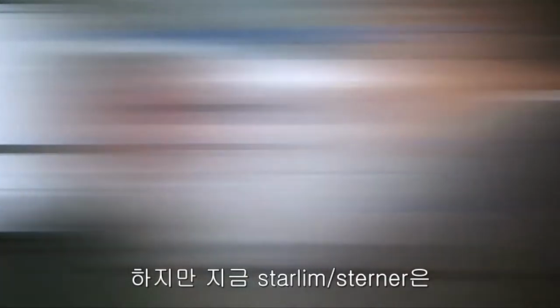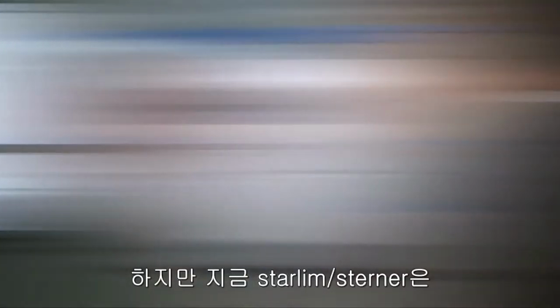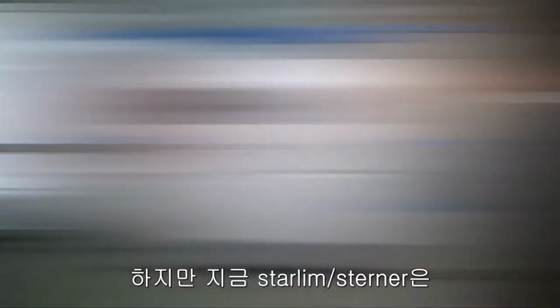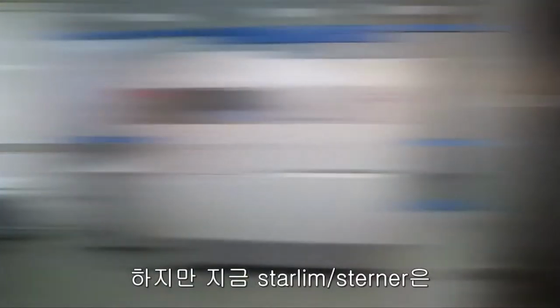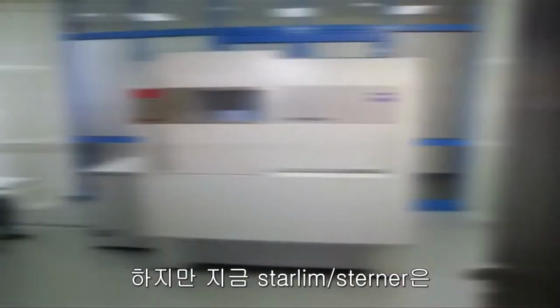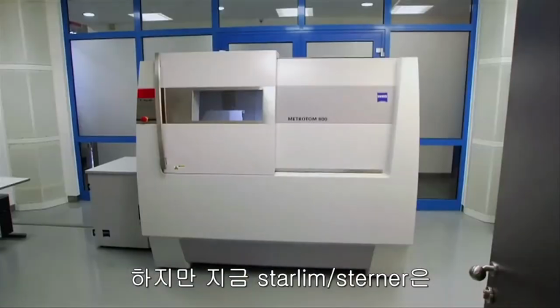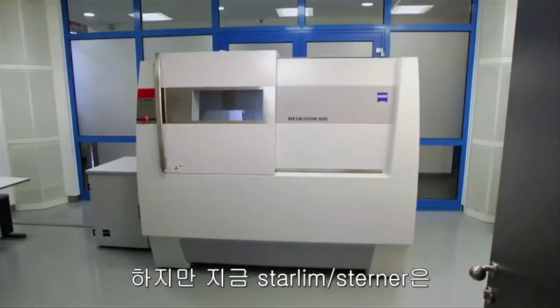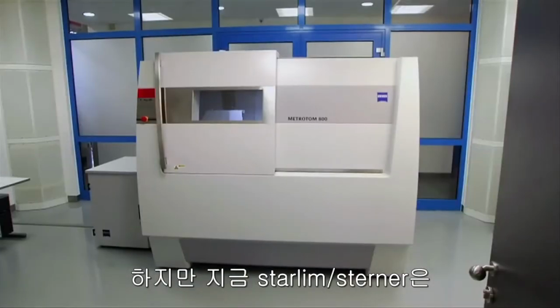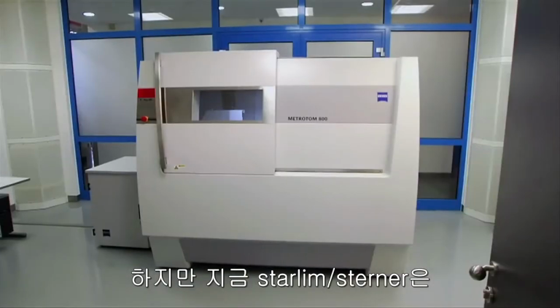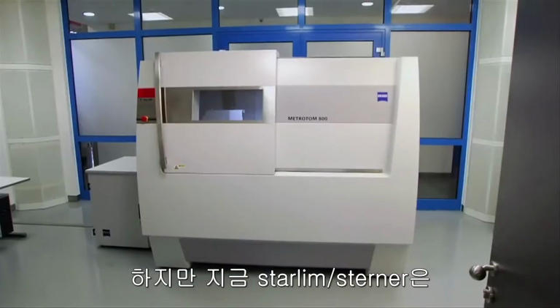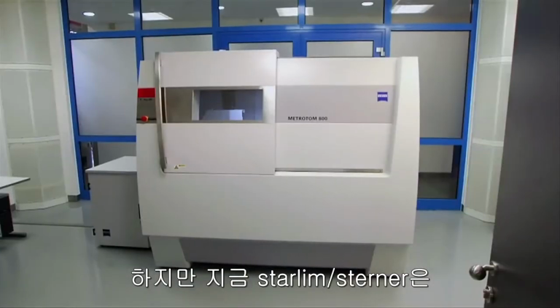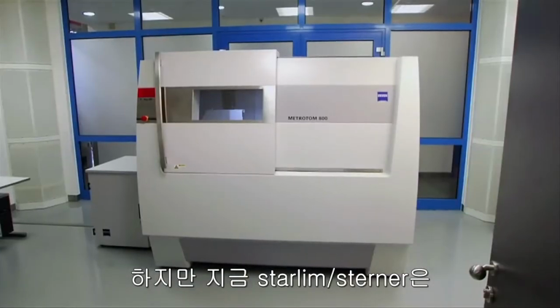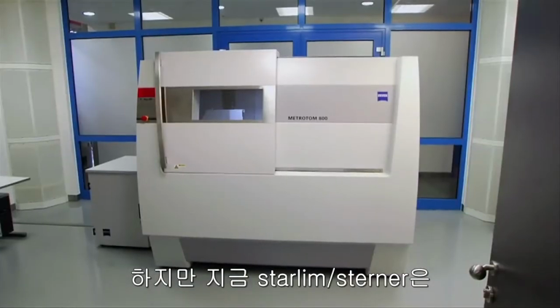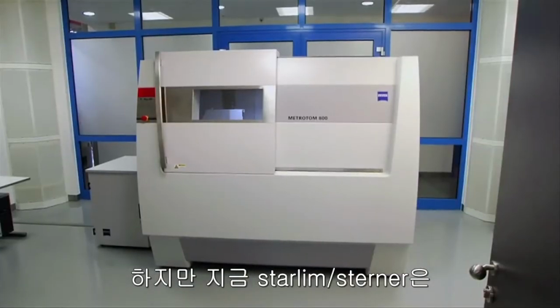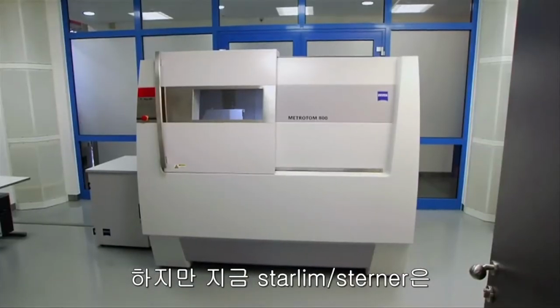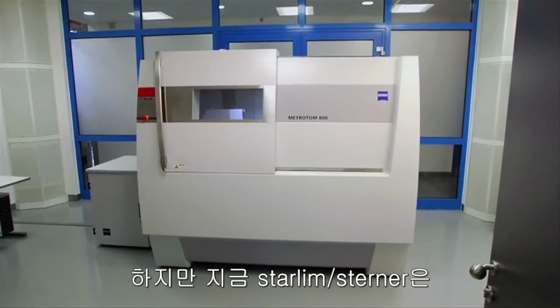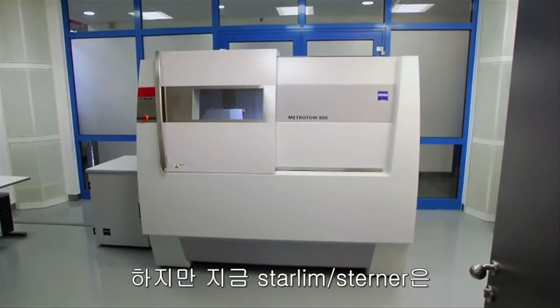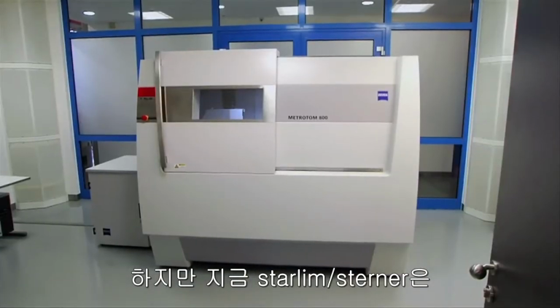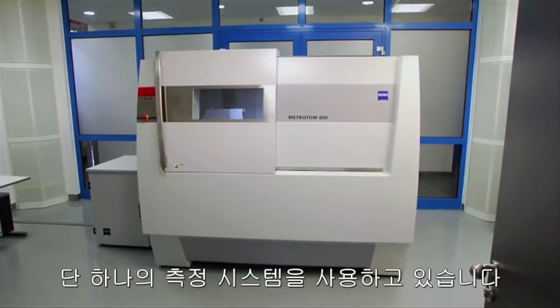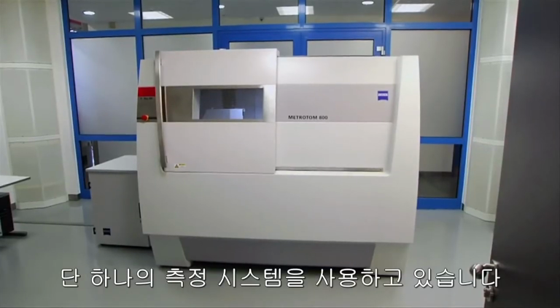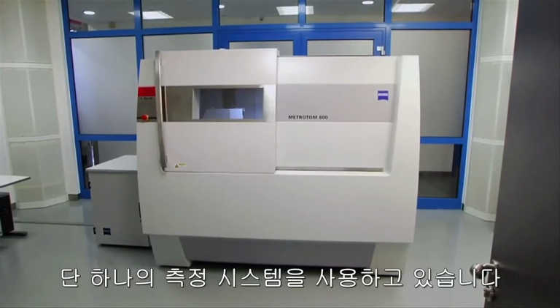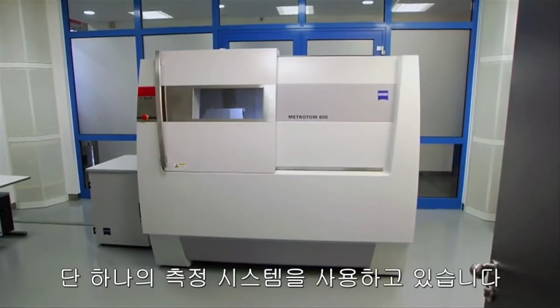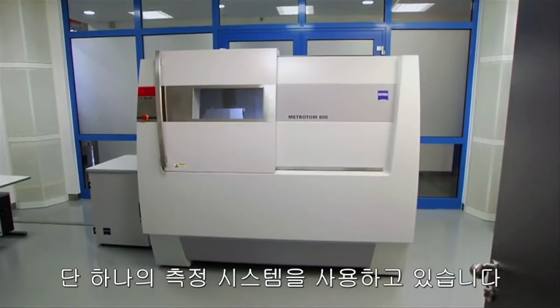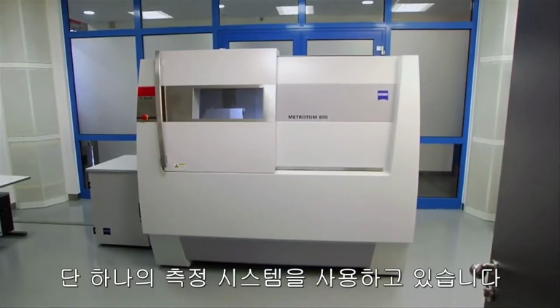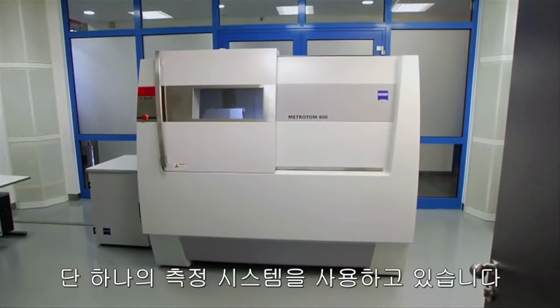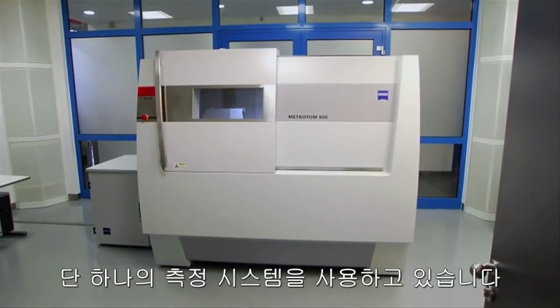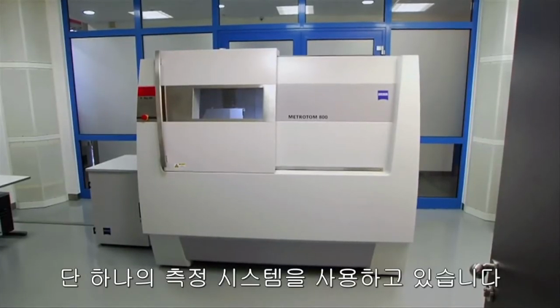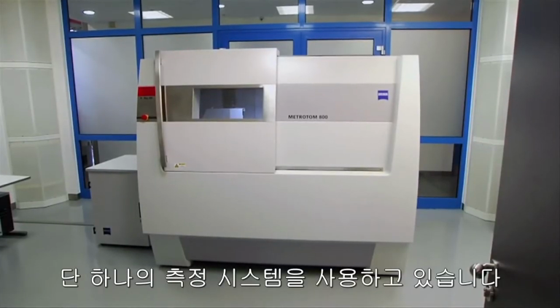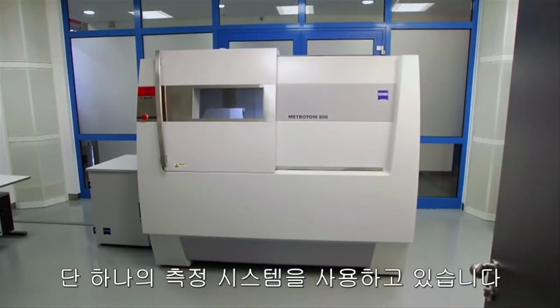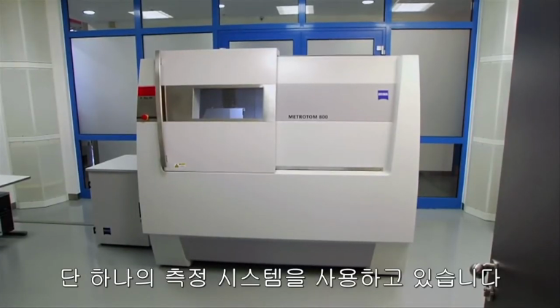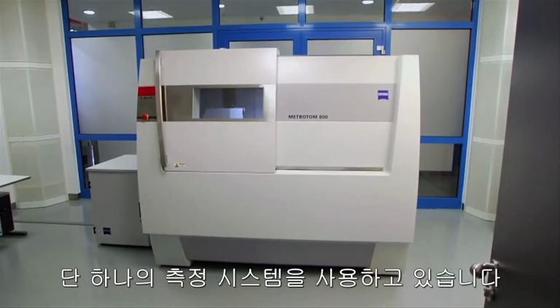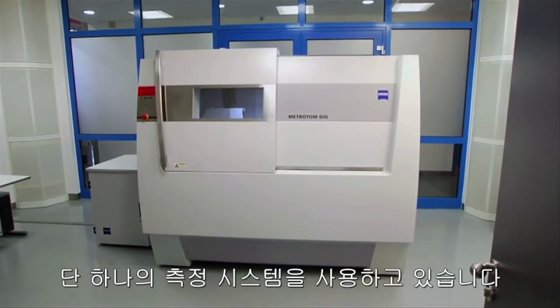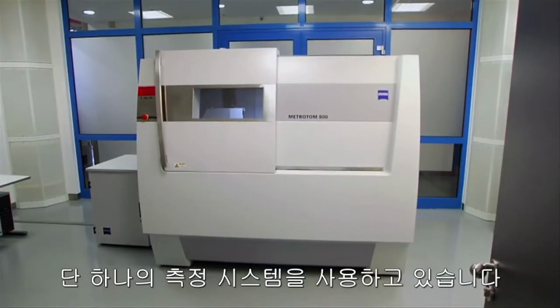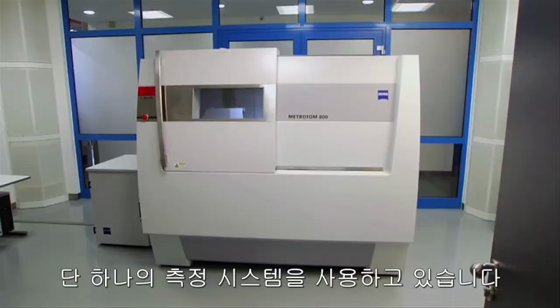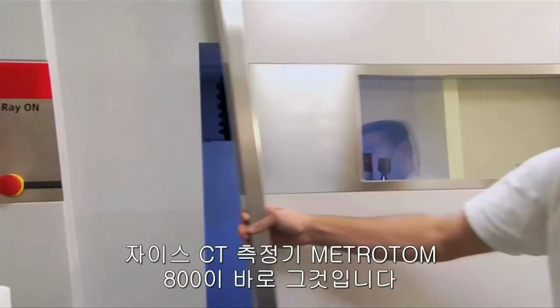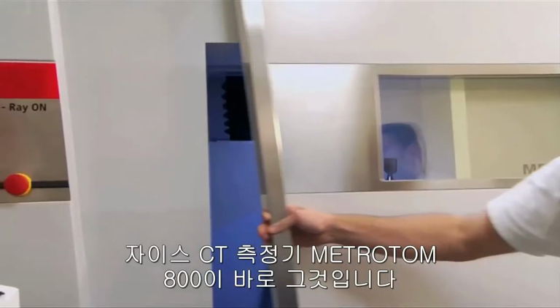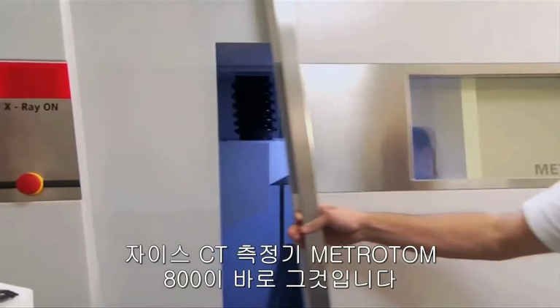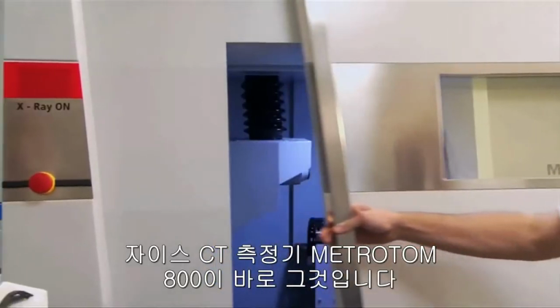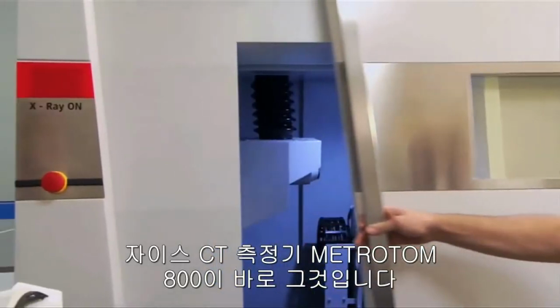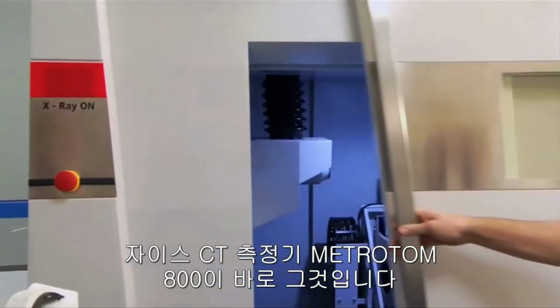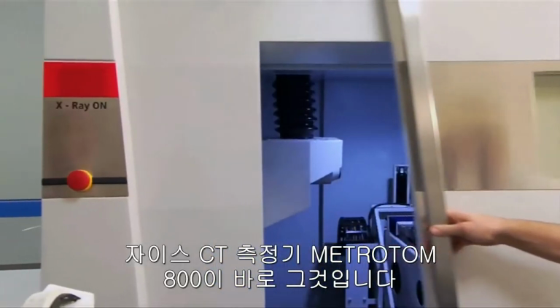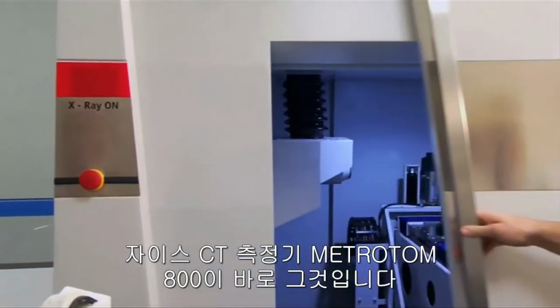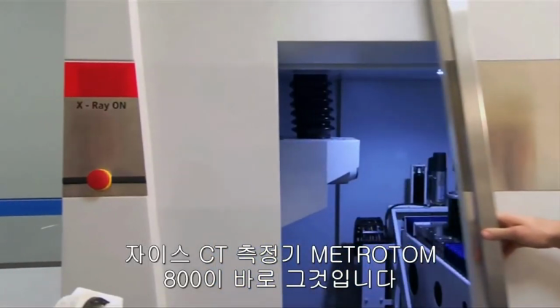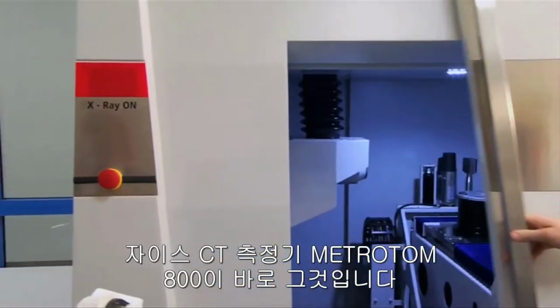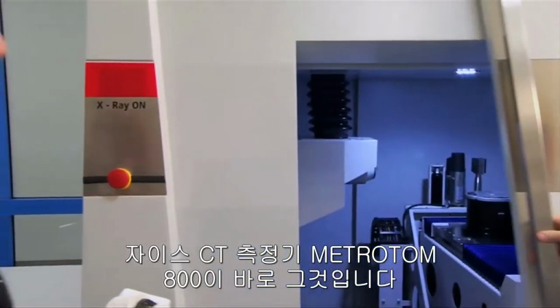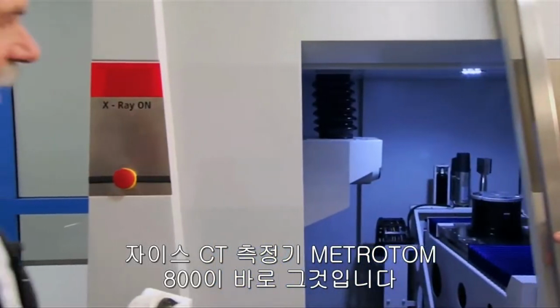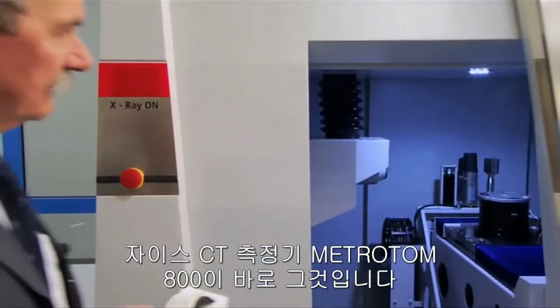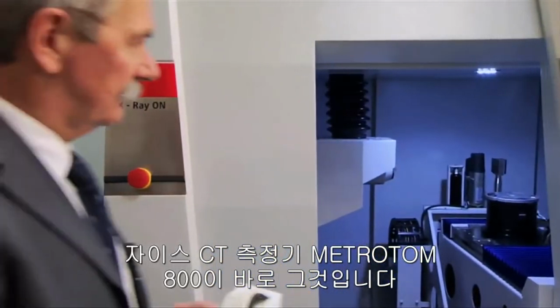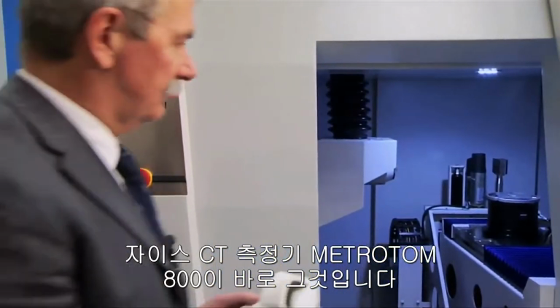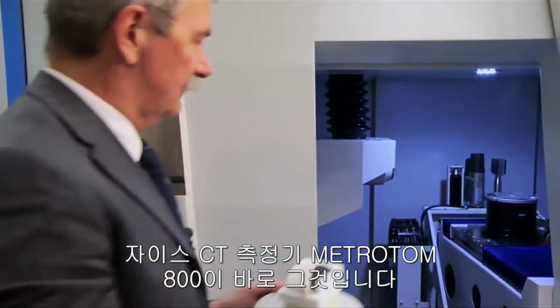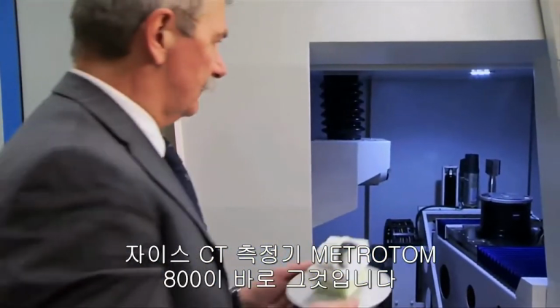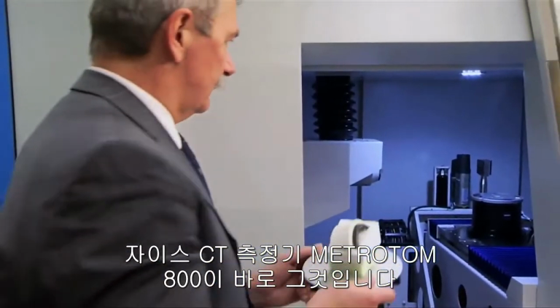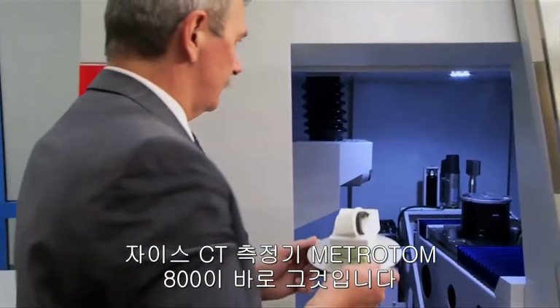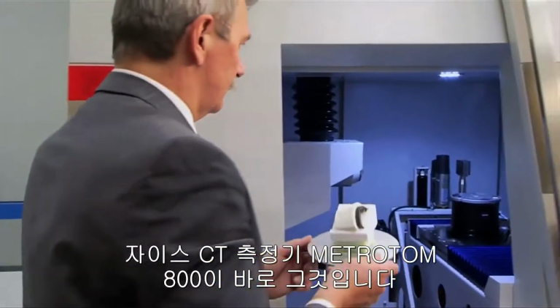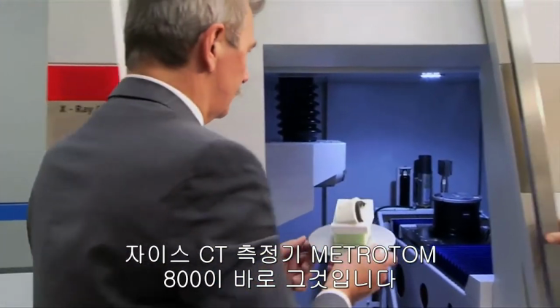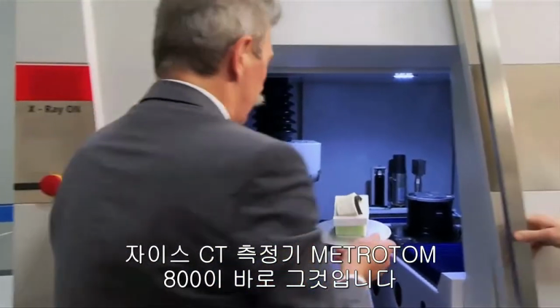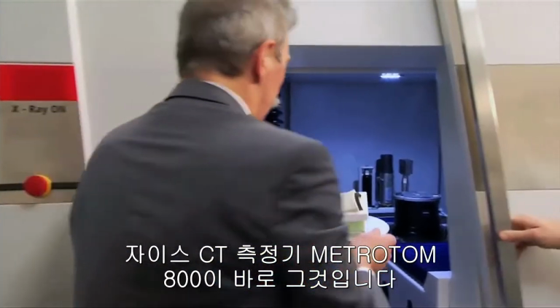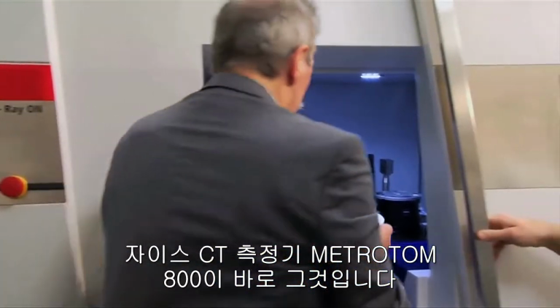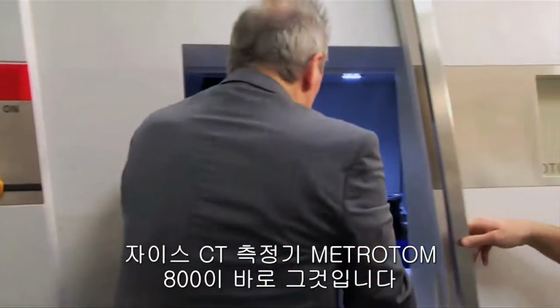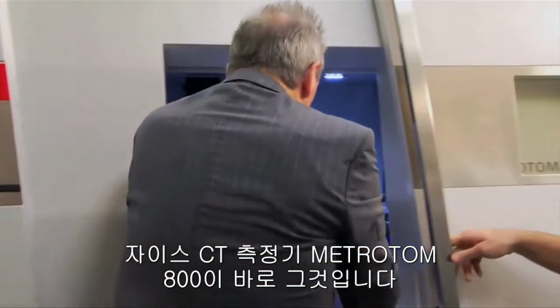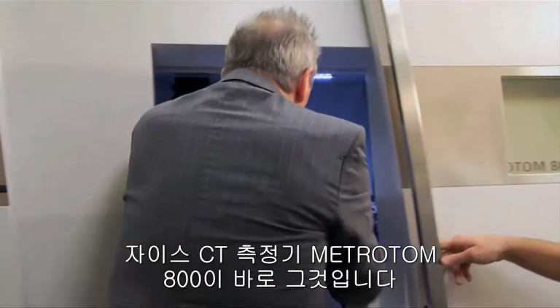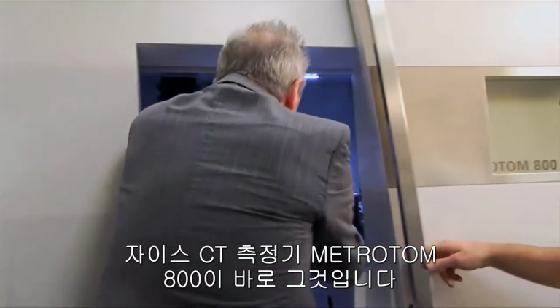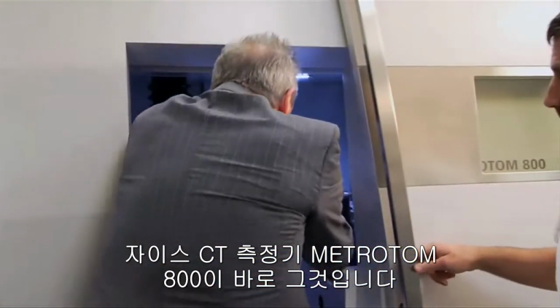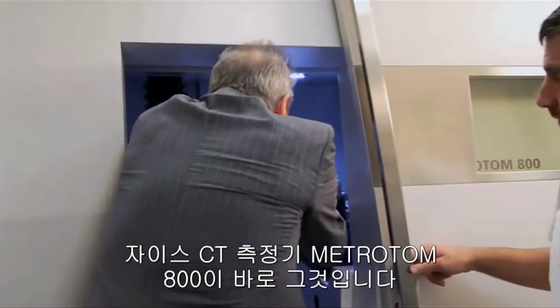Today, Starlim Sterner uses just one measuring system: the Metrotome 800 computer tomograph from Carl Zeiss.